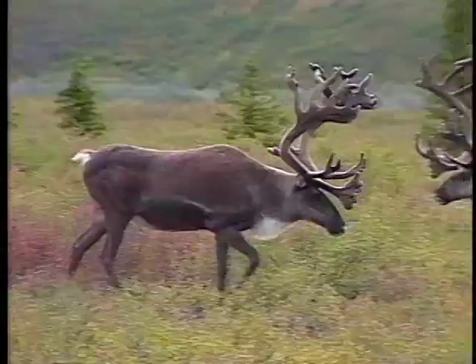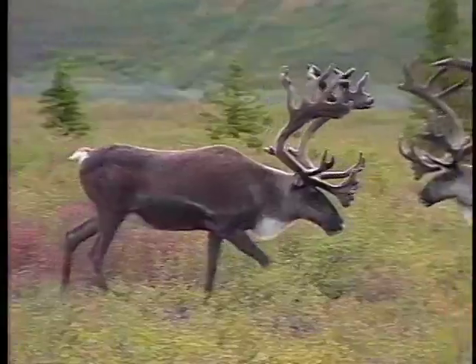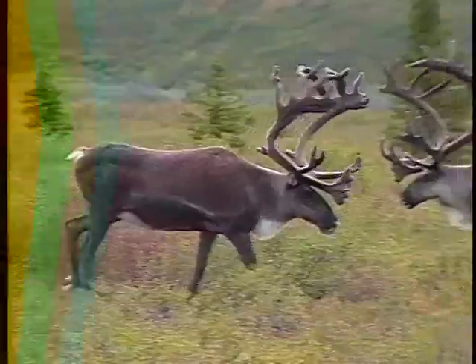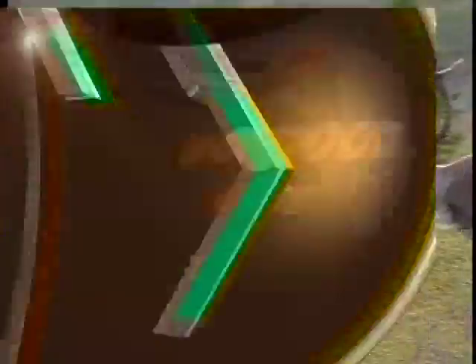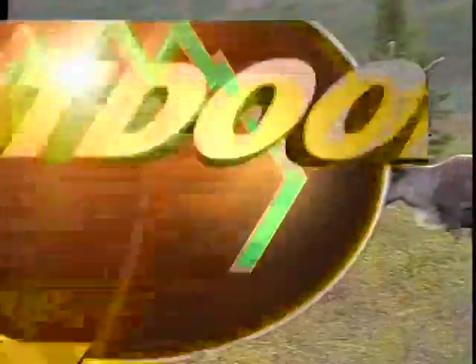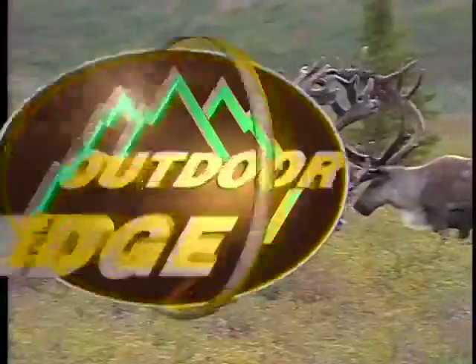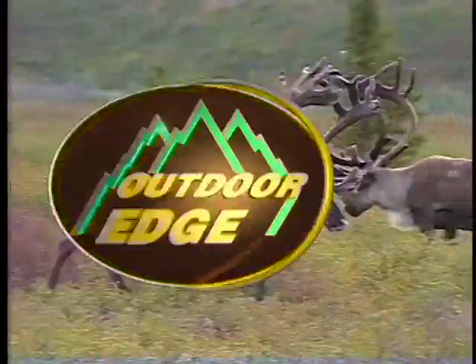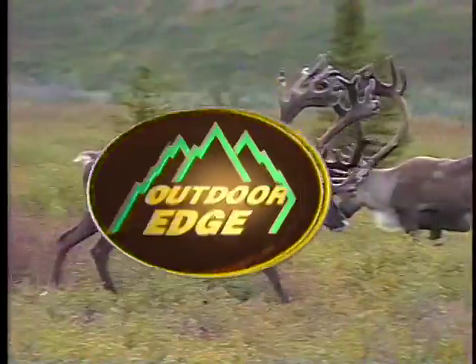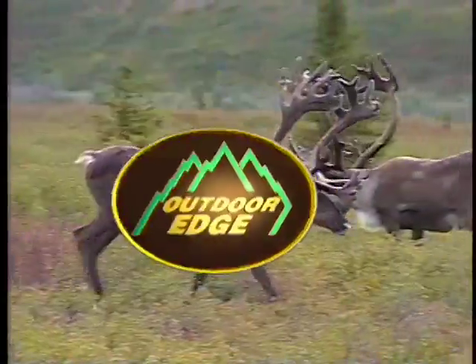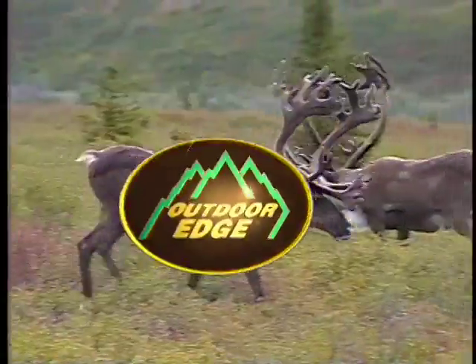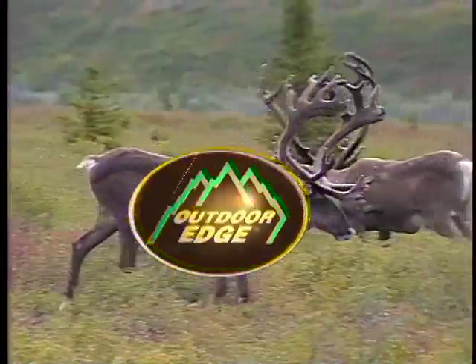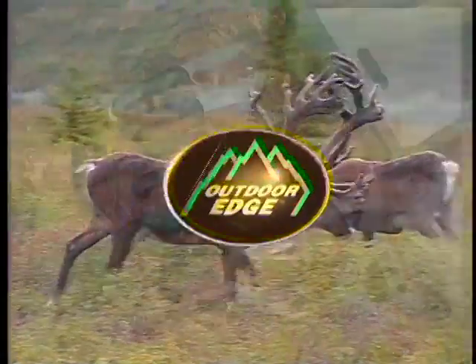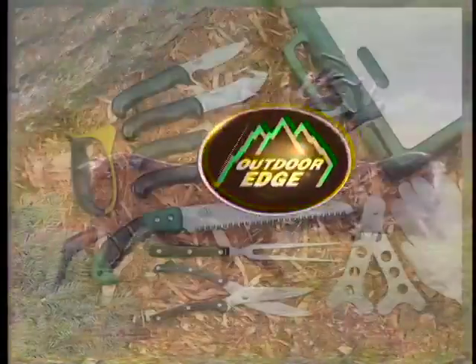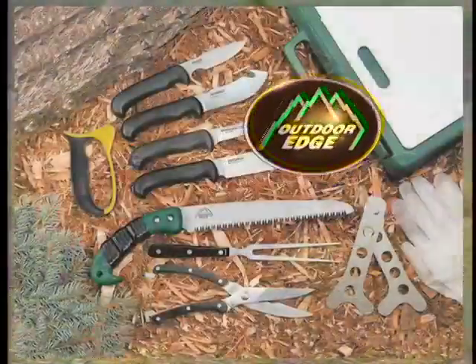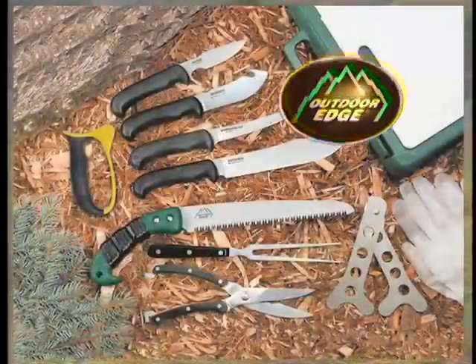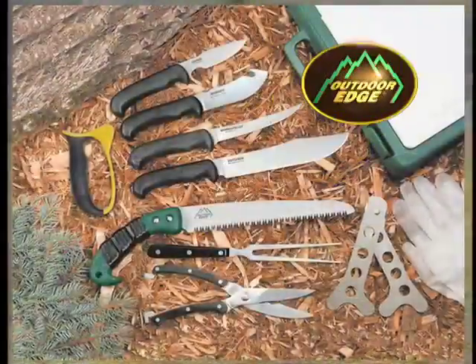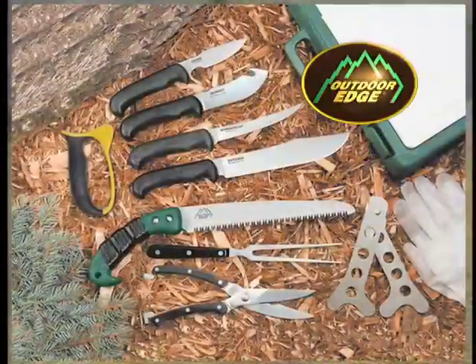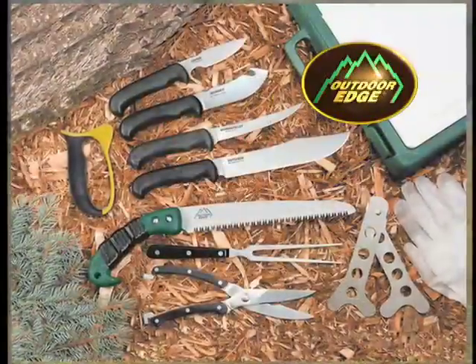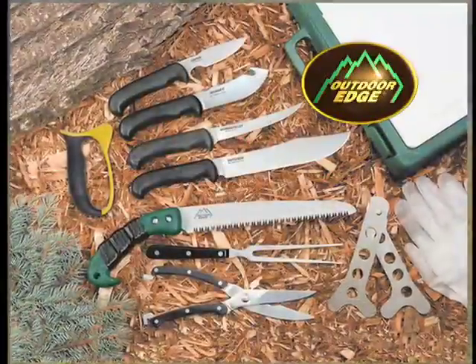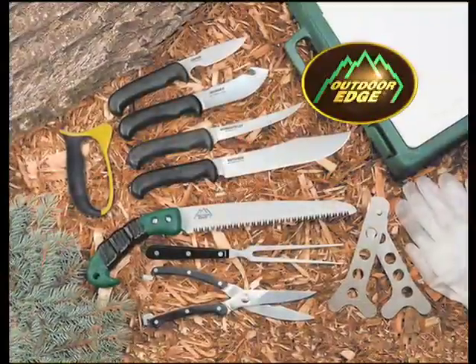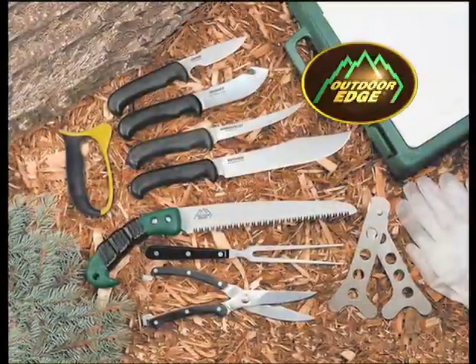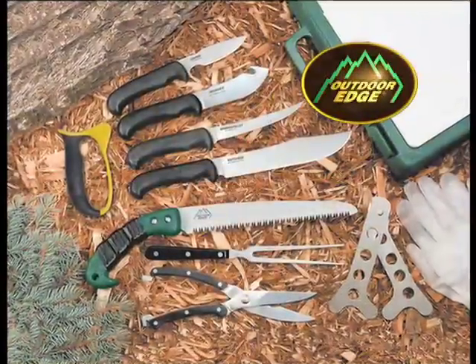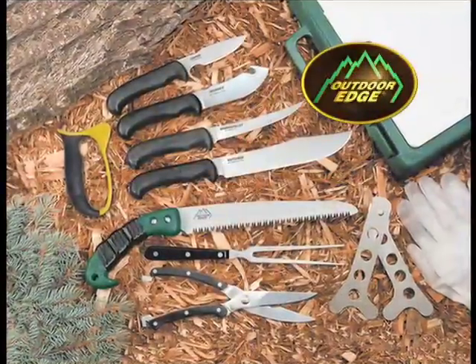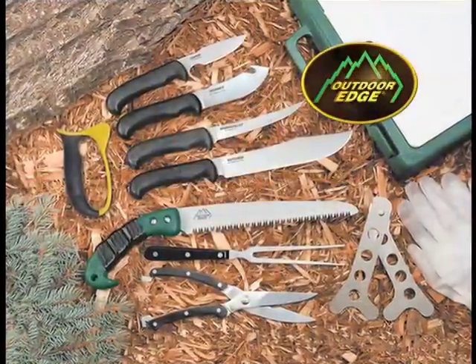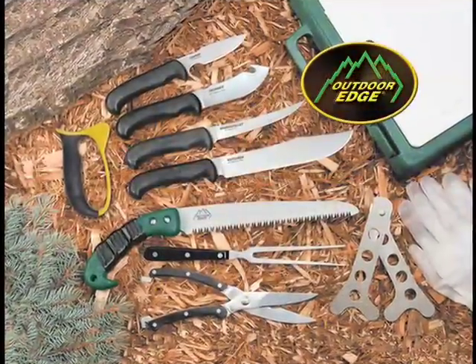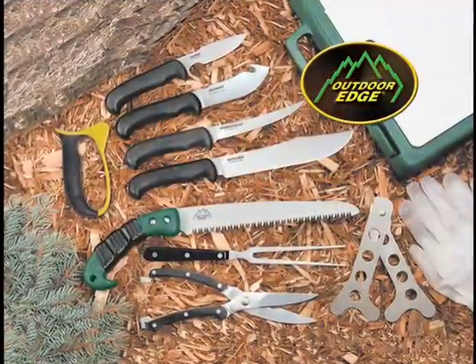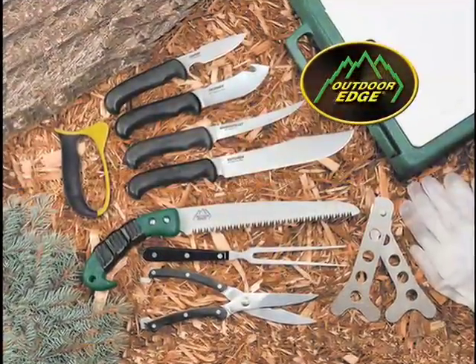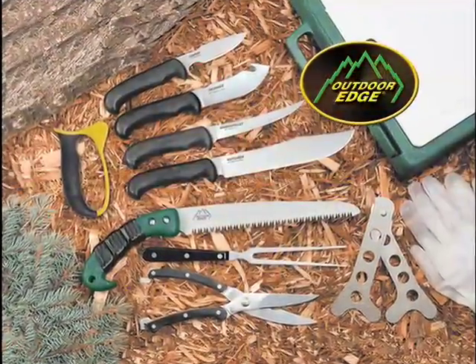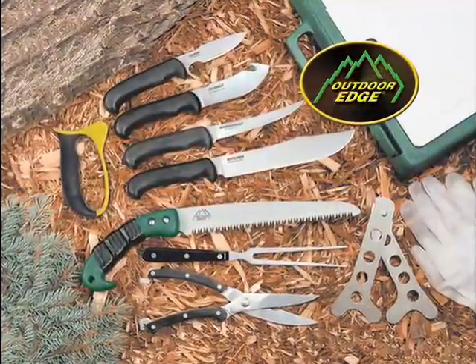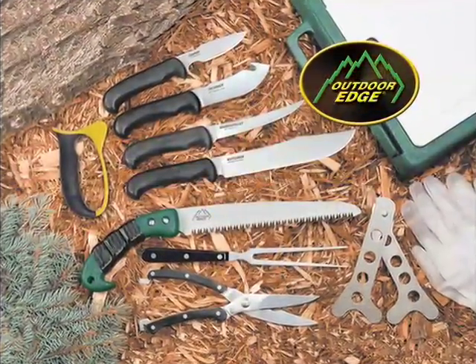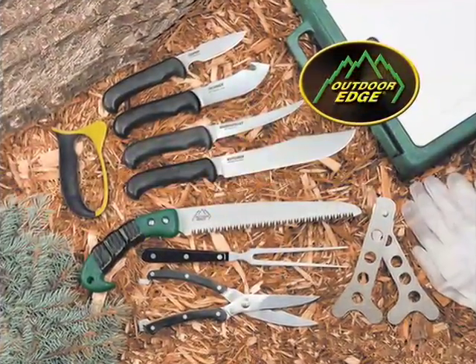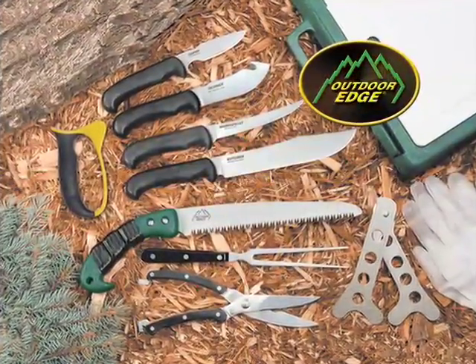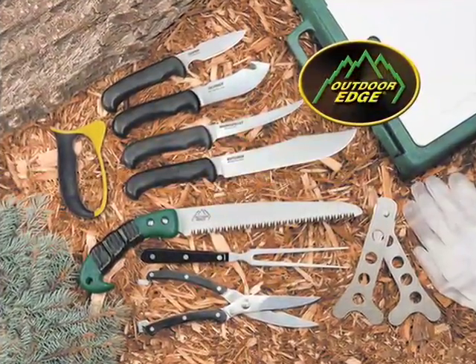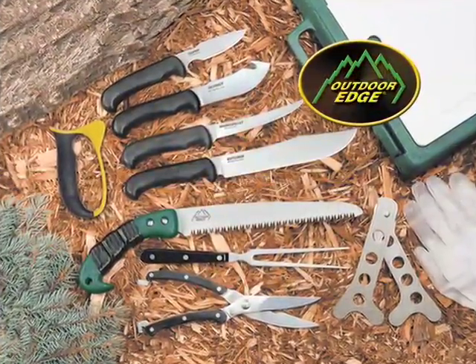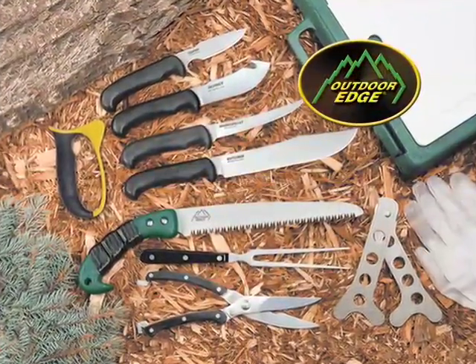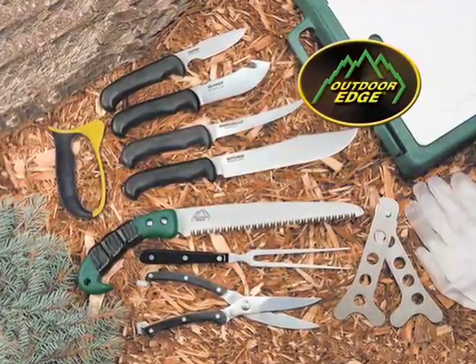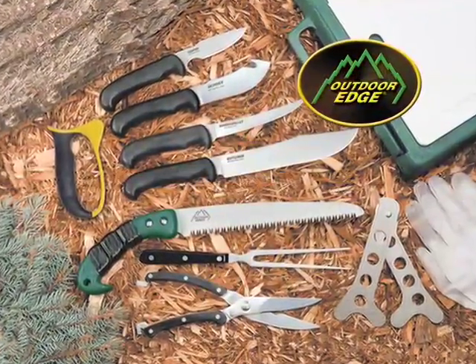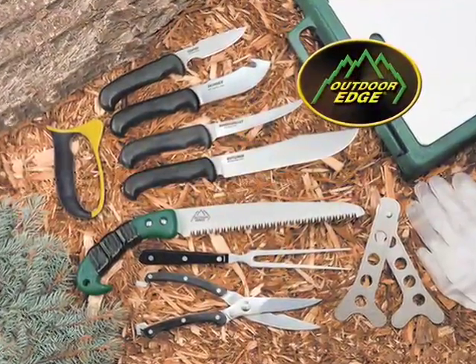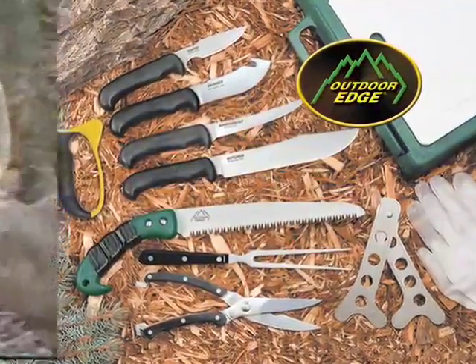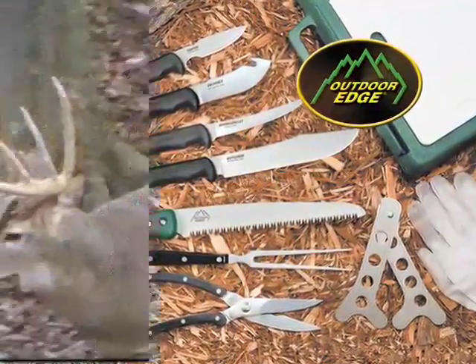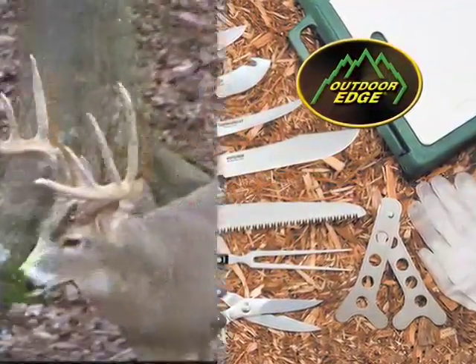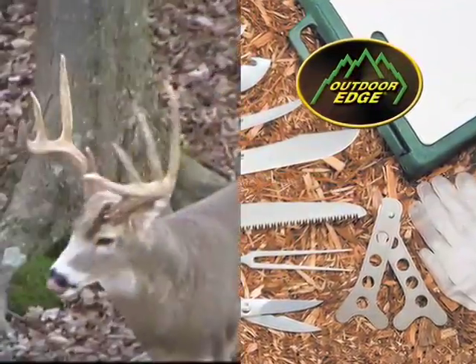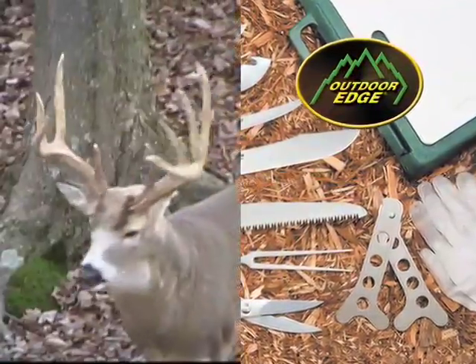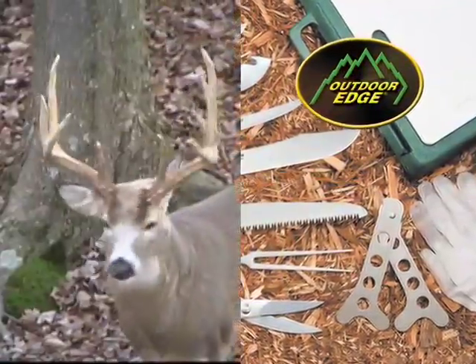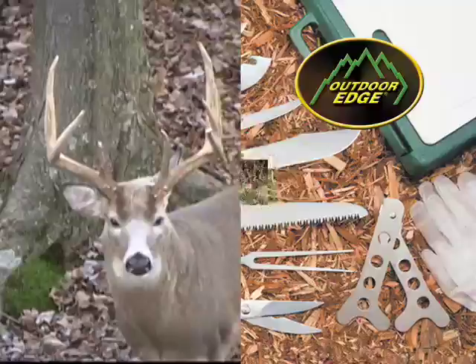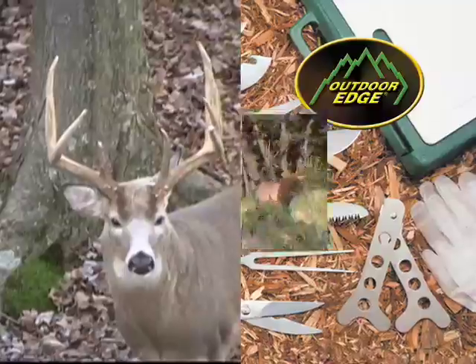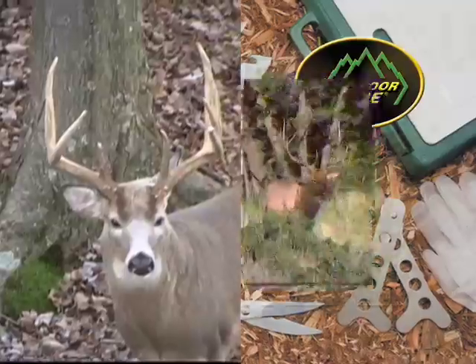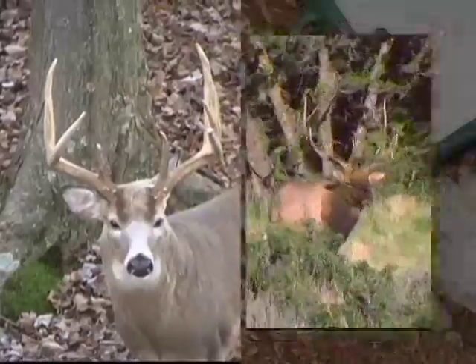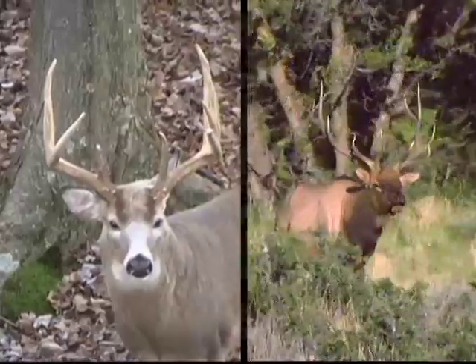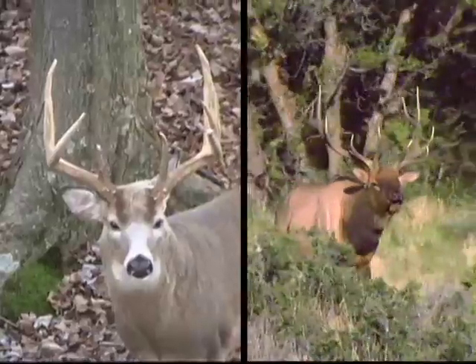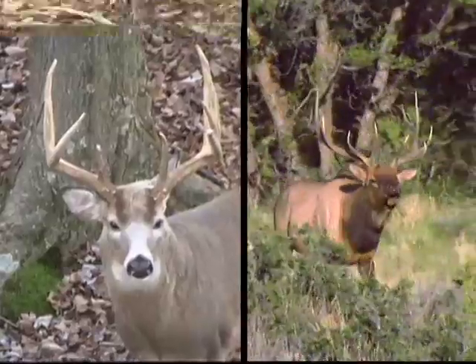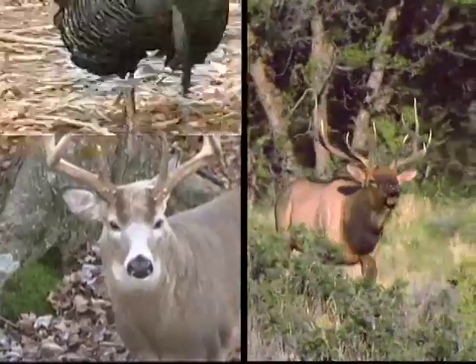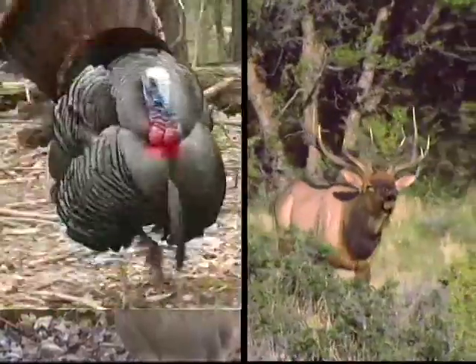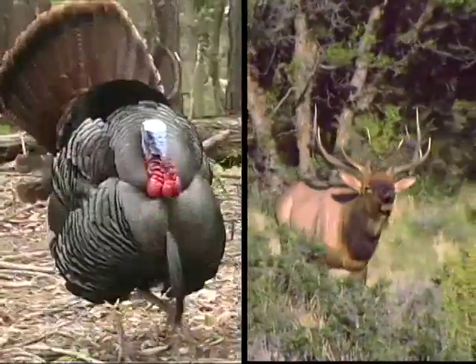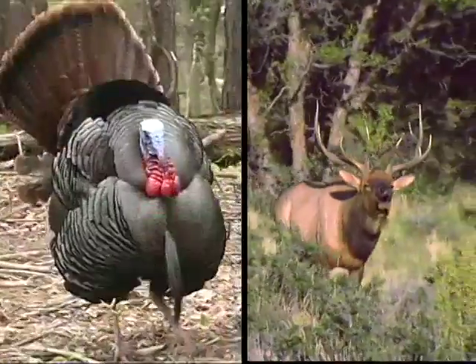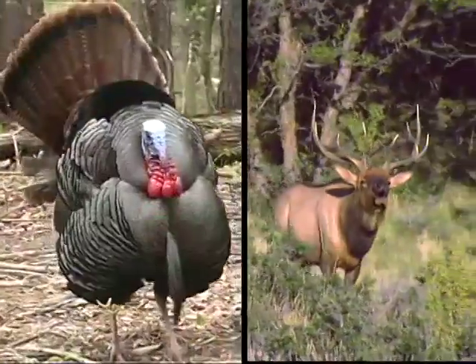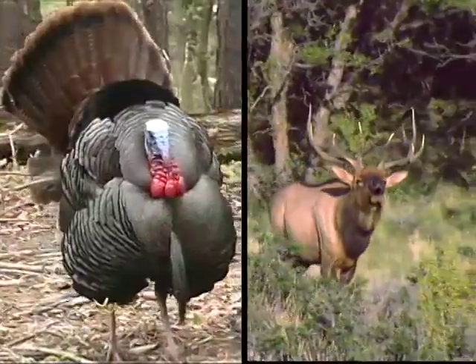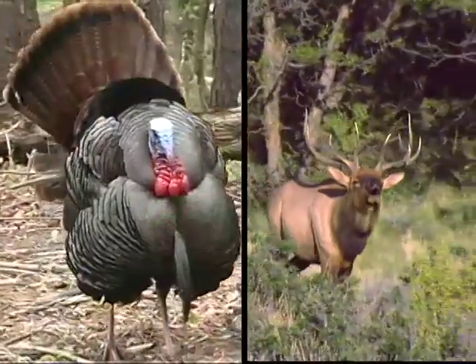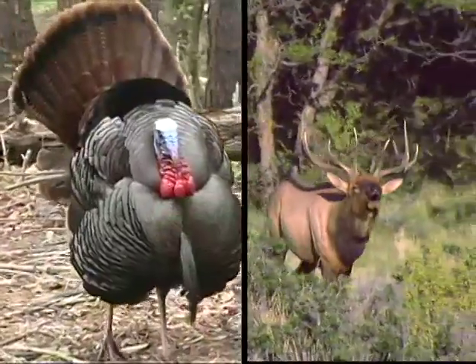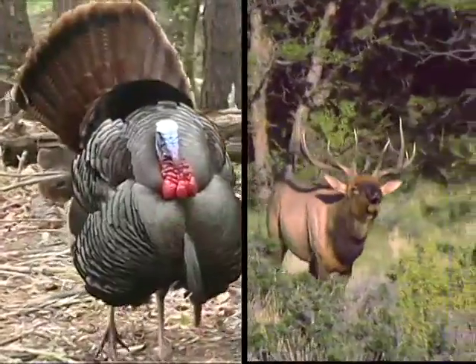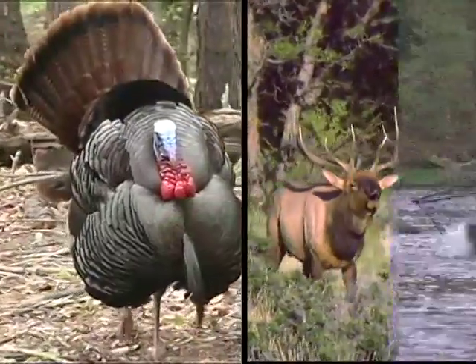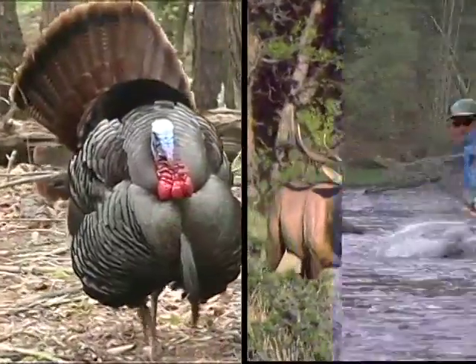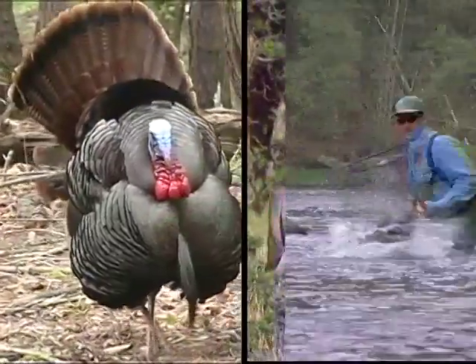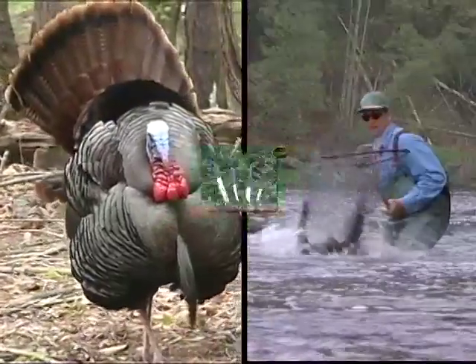Outdoor Edge's Game Processor is the highest quality 12-piece butchering set for deer, elk, game birds, and fish.